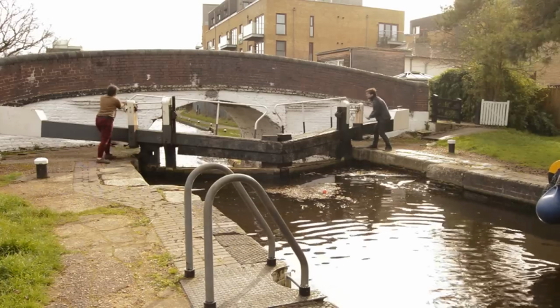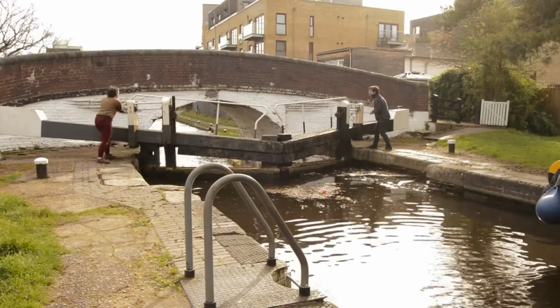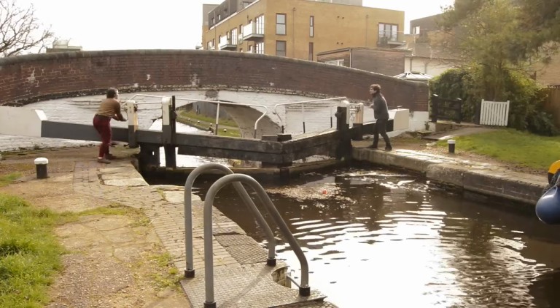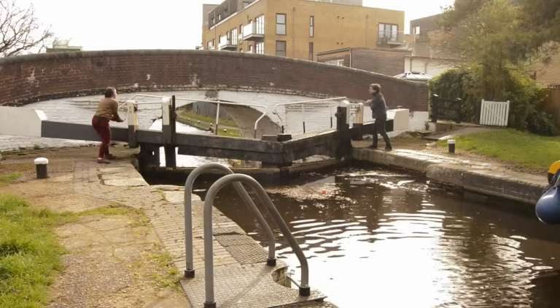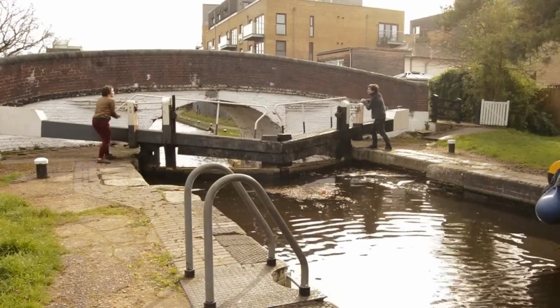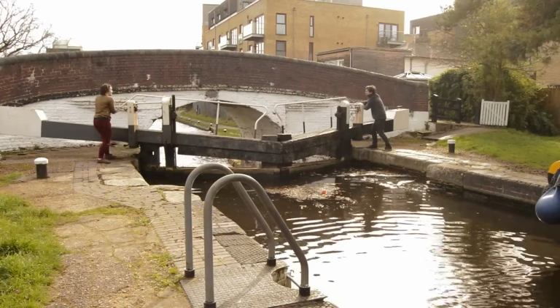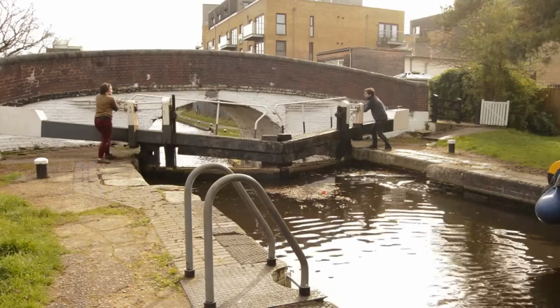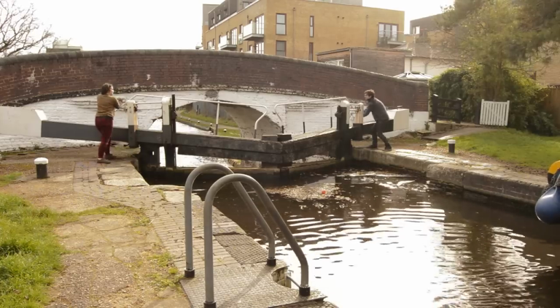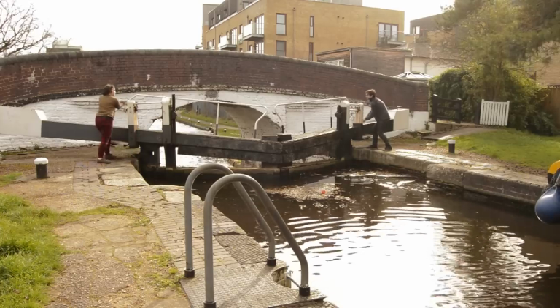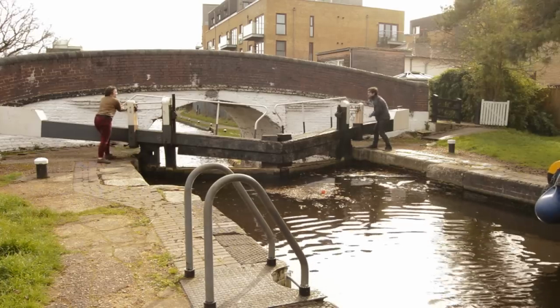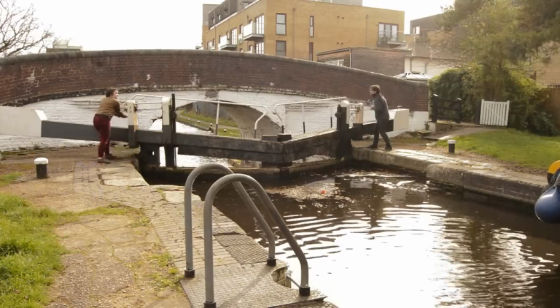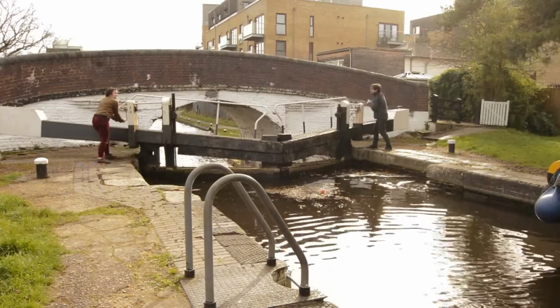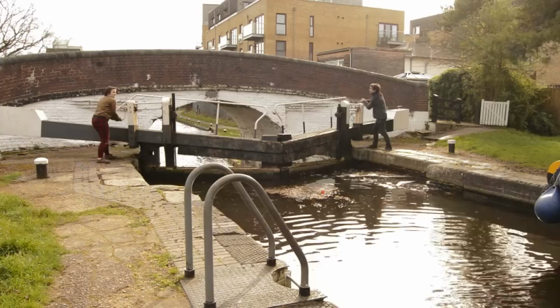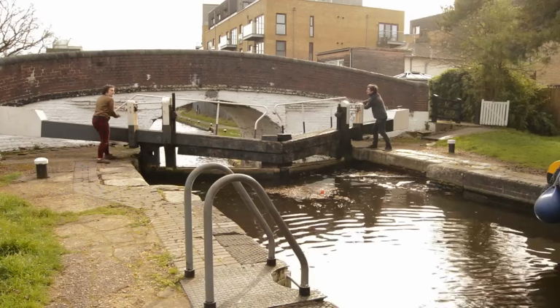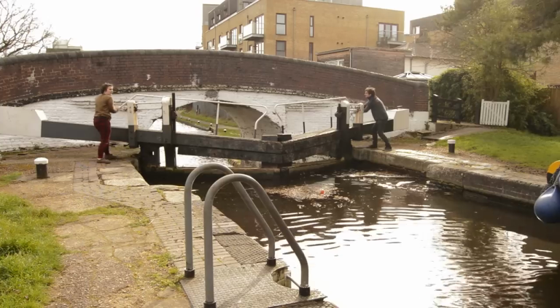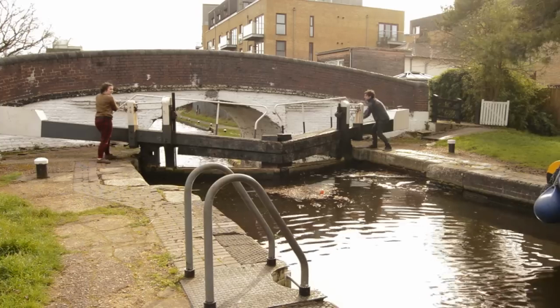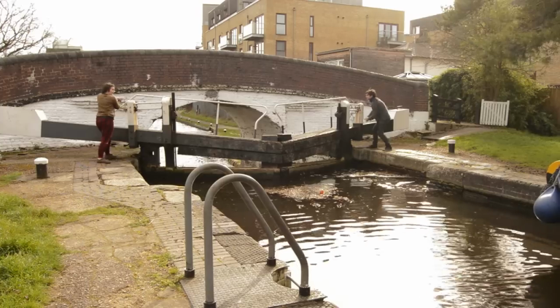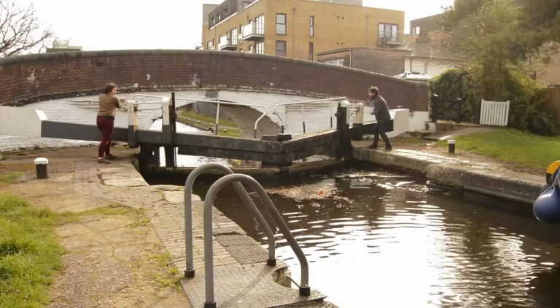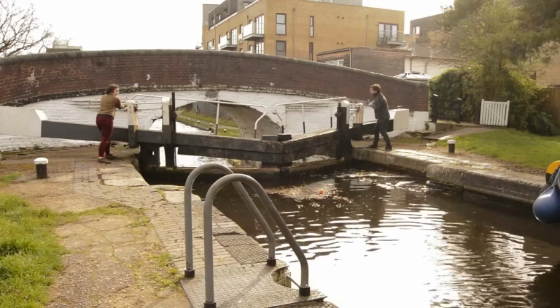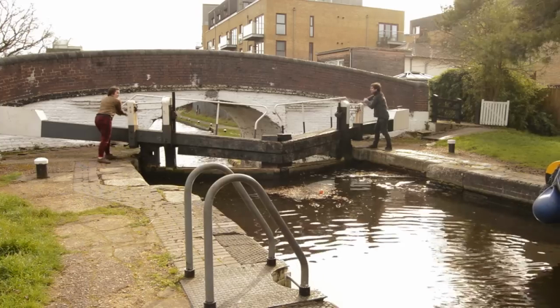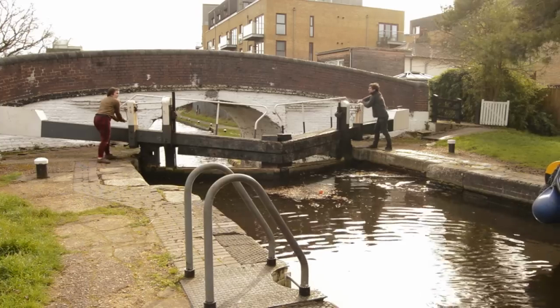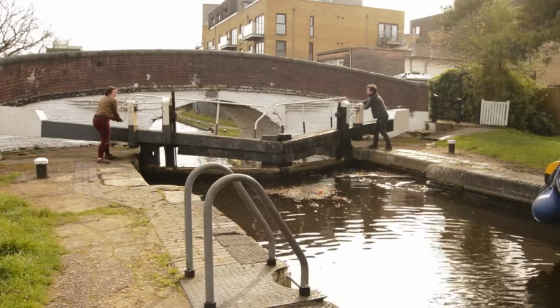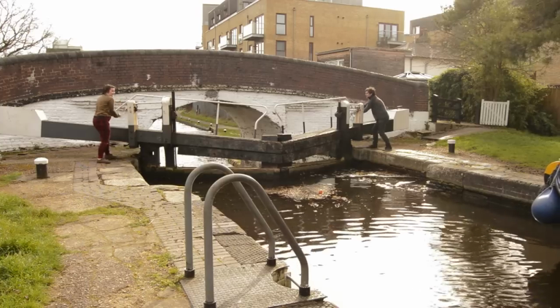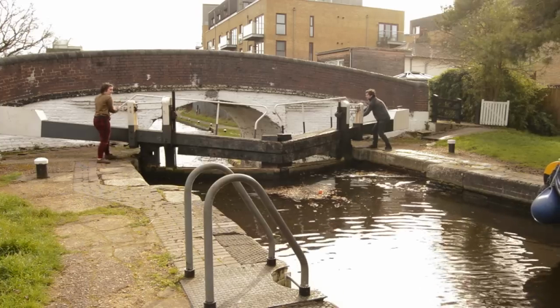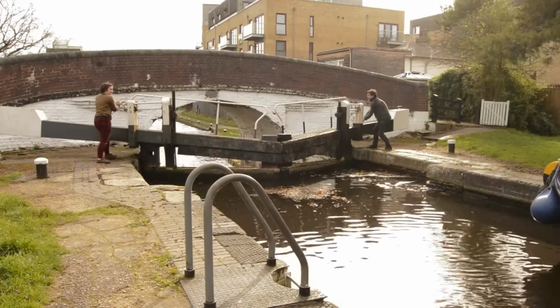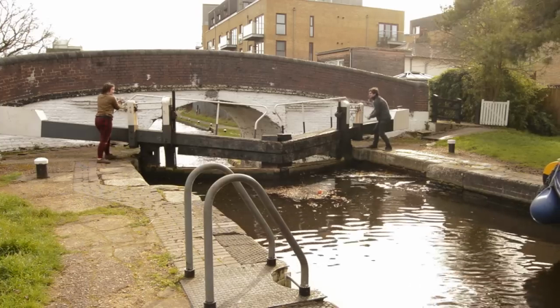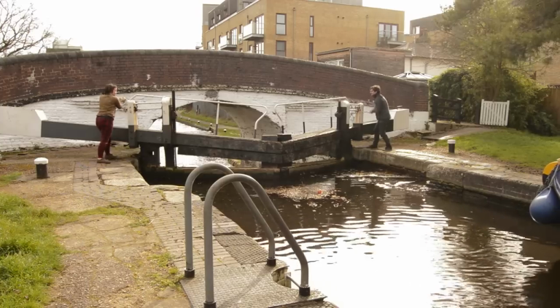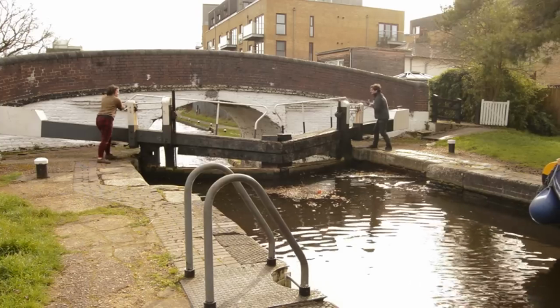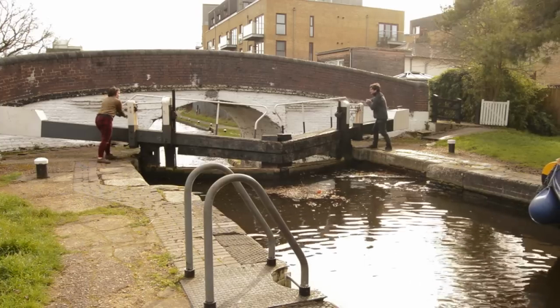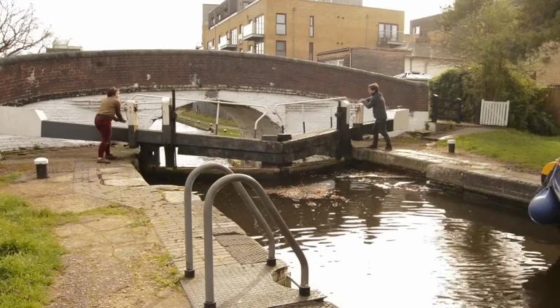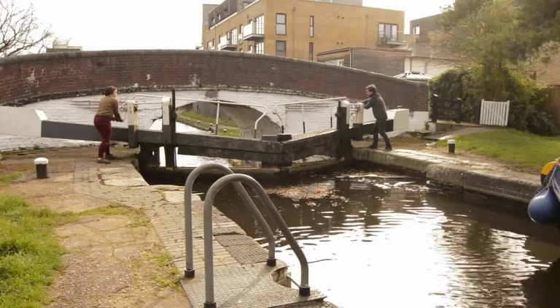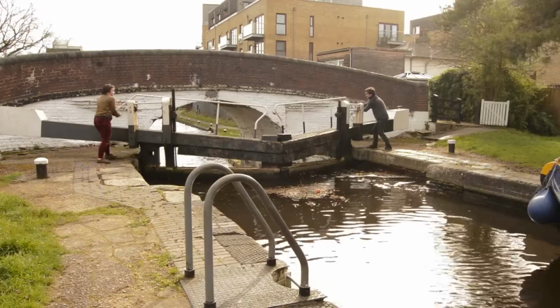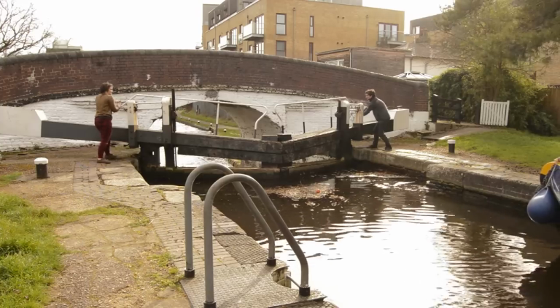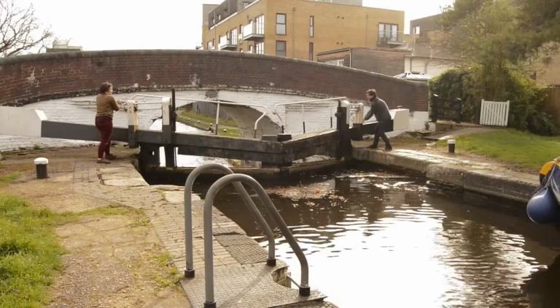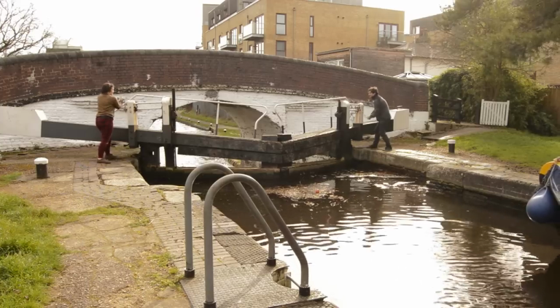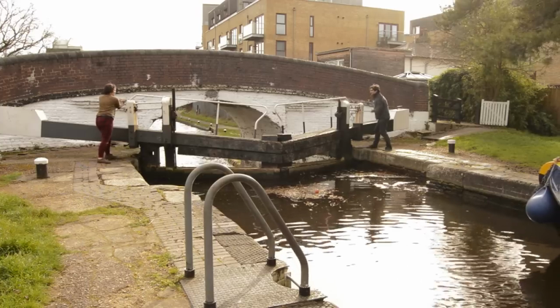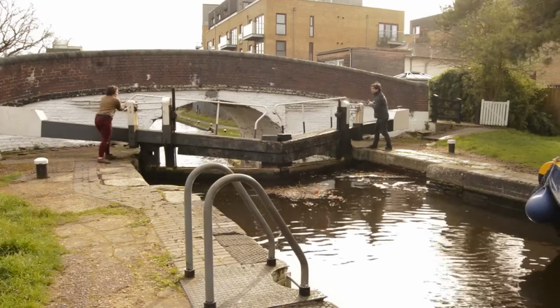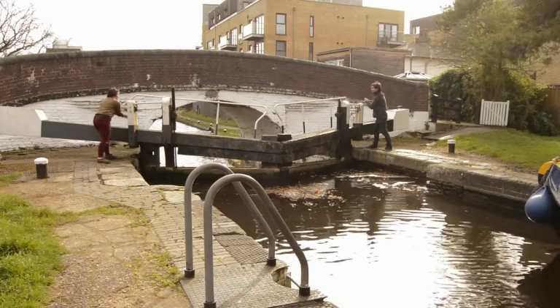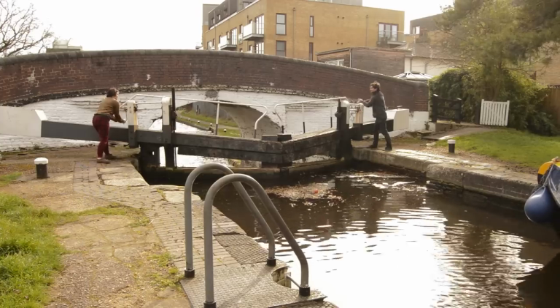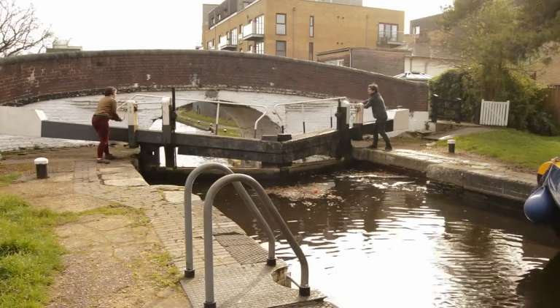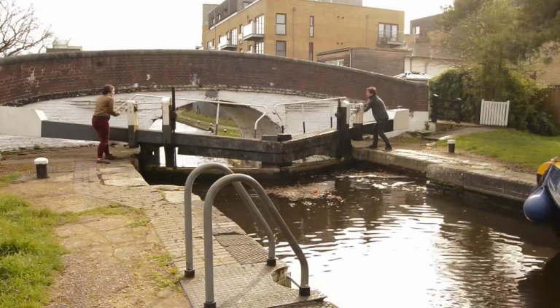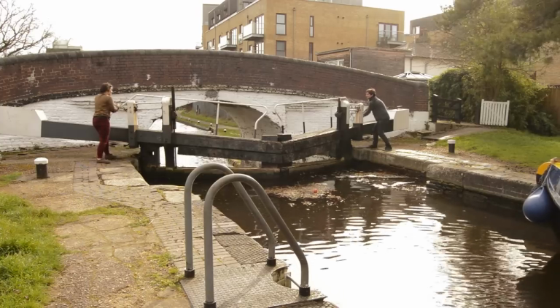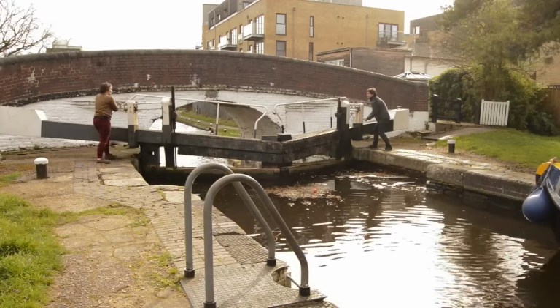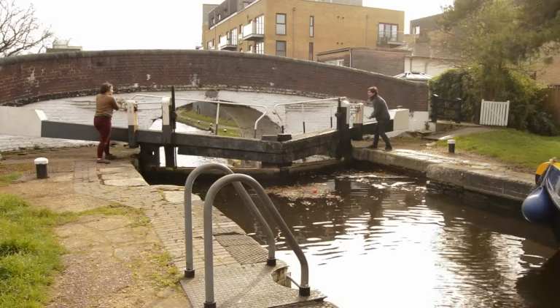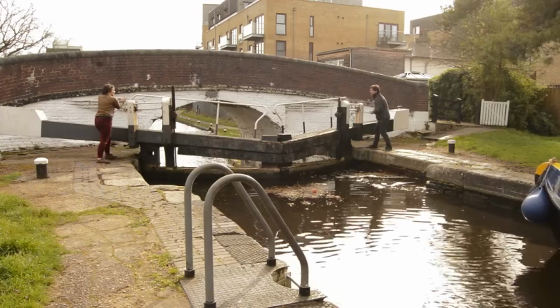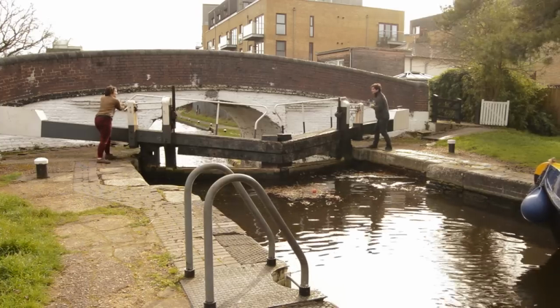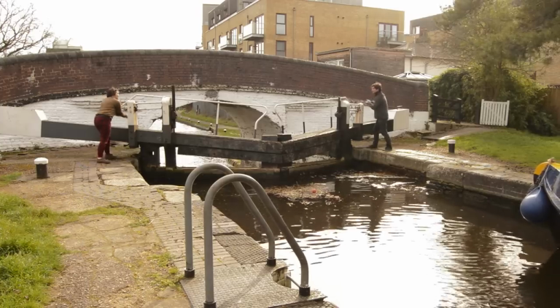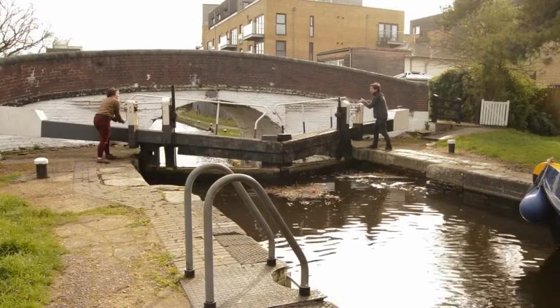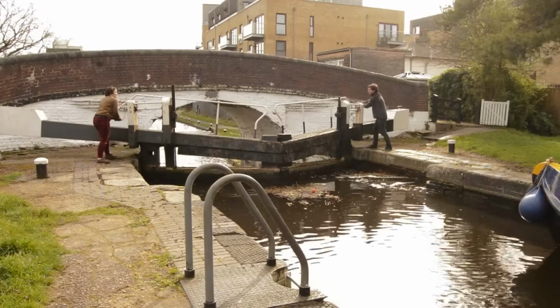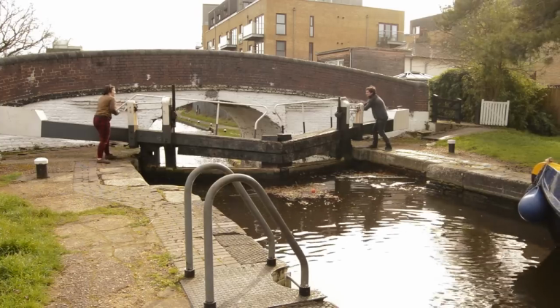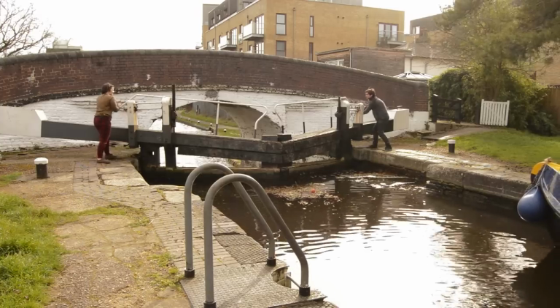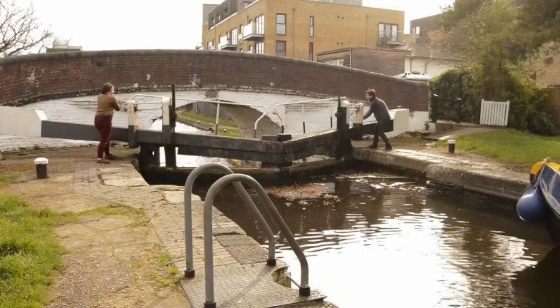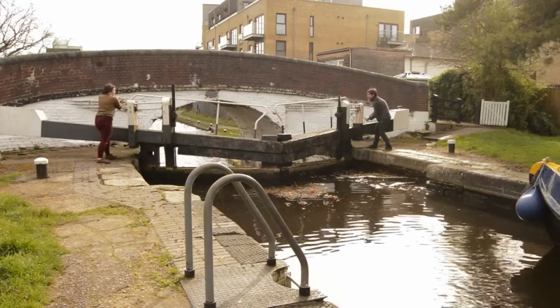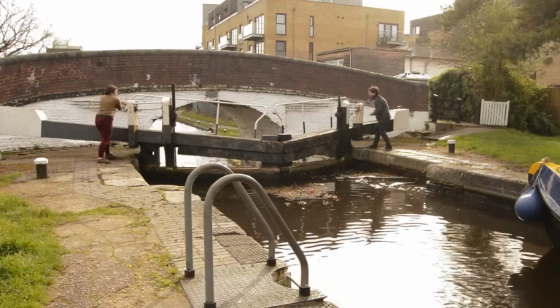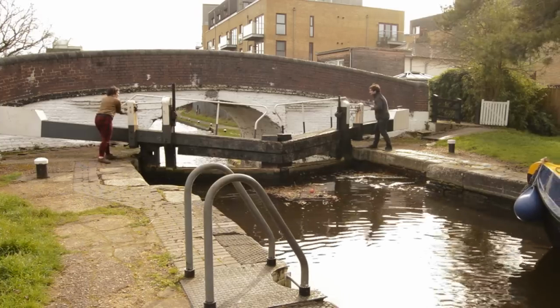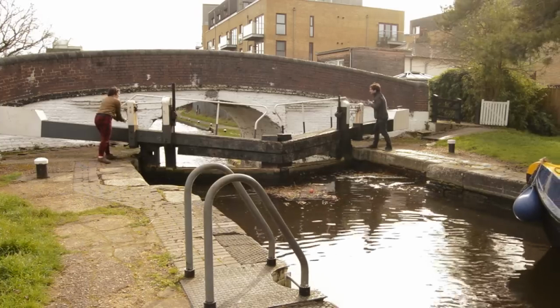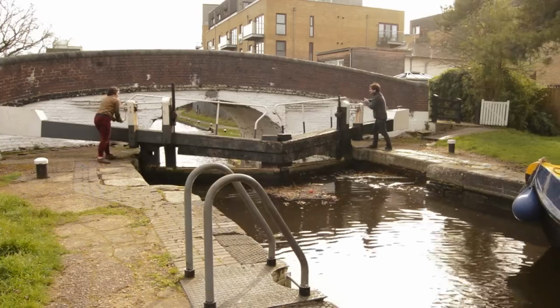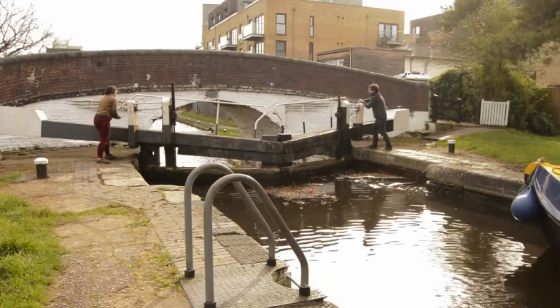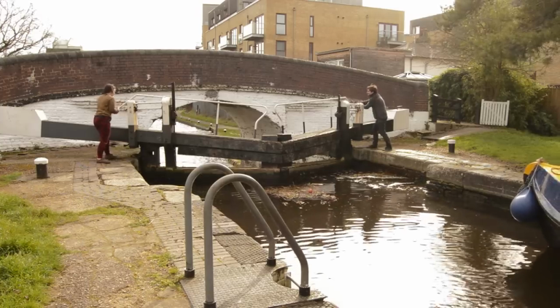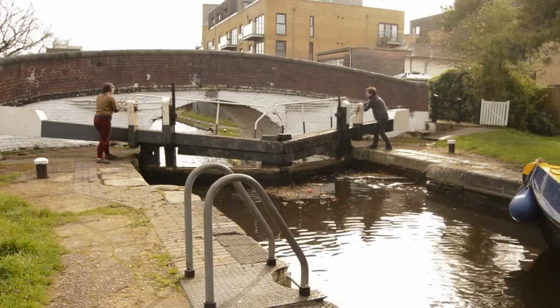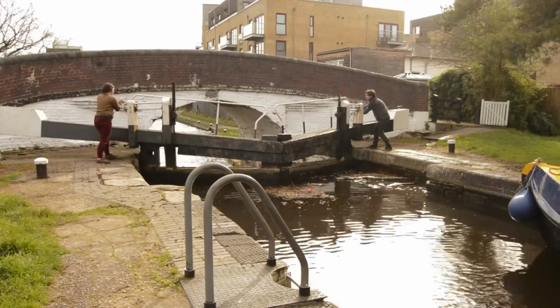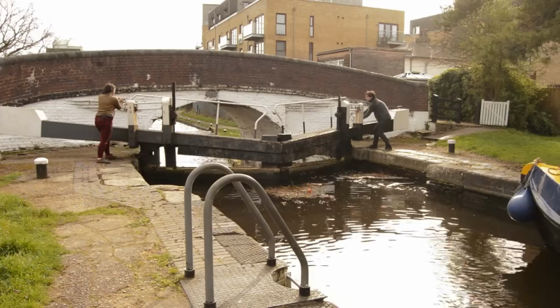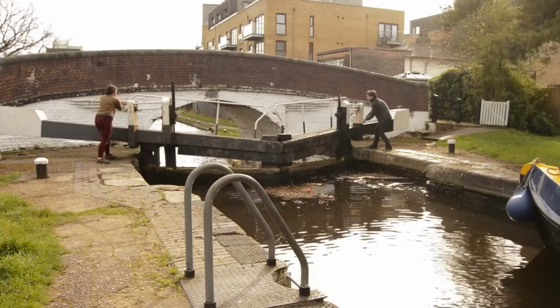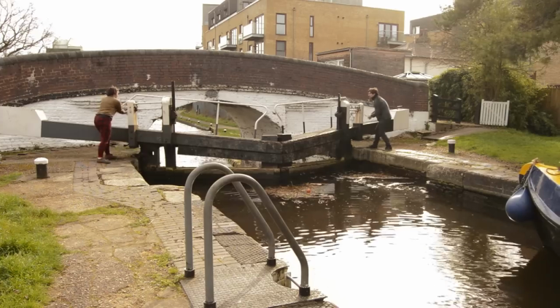Take your boat out, pop it on the lock landing, go back, close the gates and close the paddles so it's ready for the next boaters.